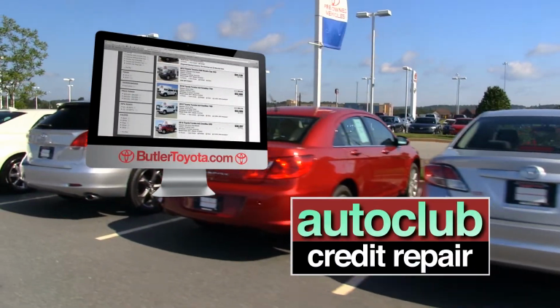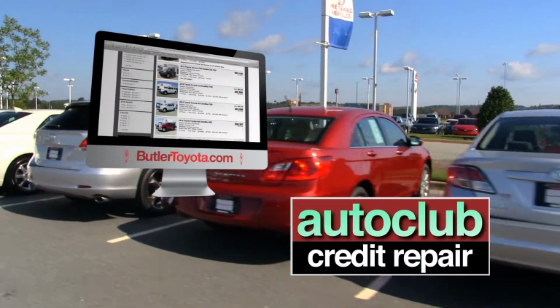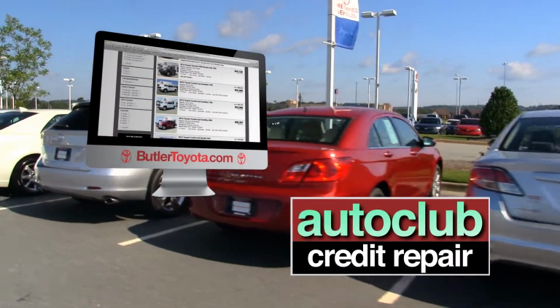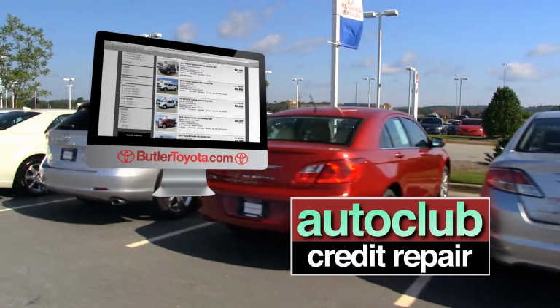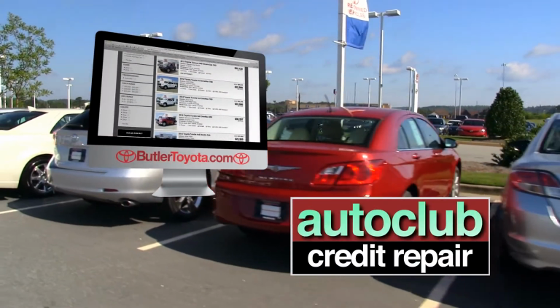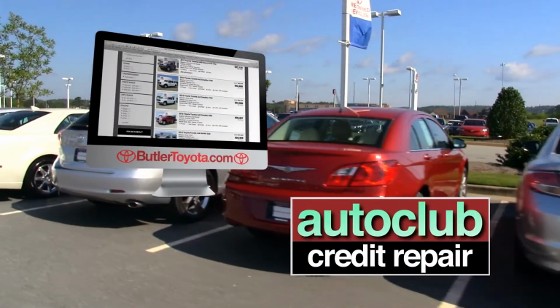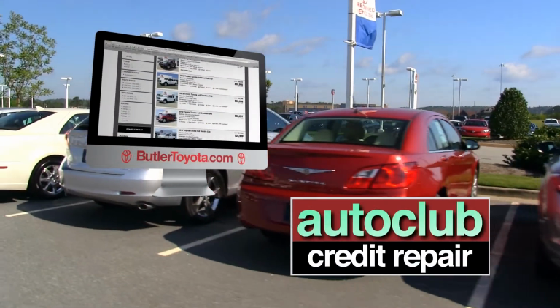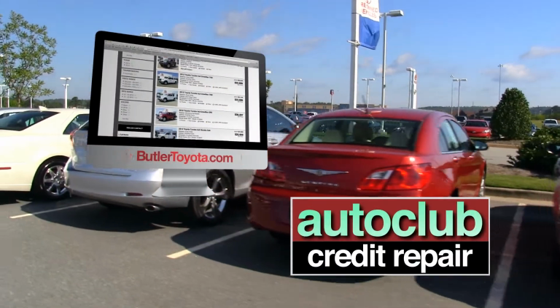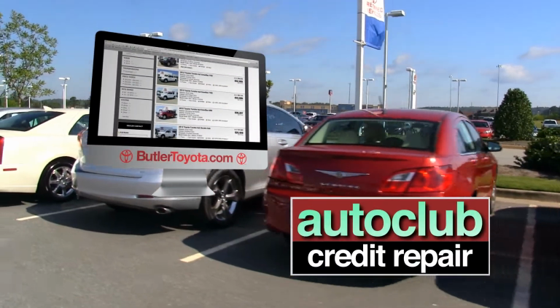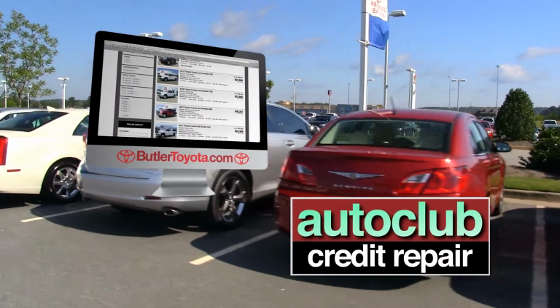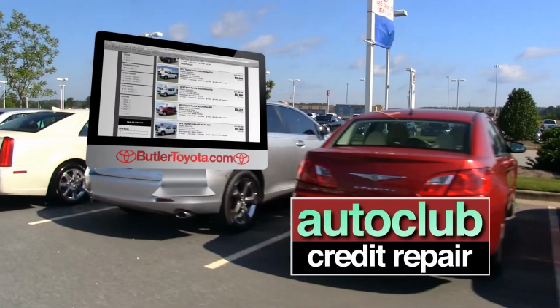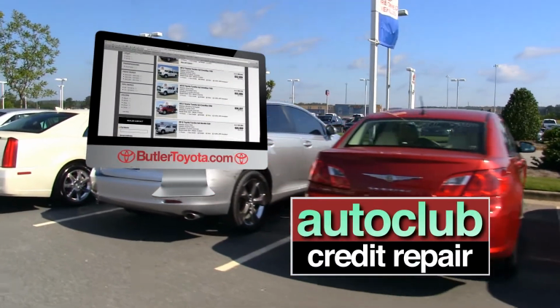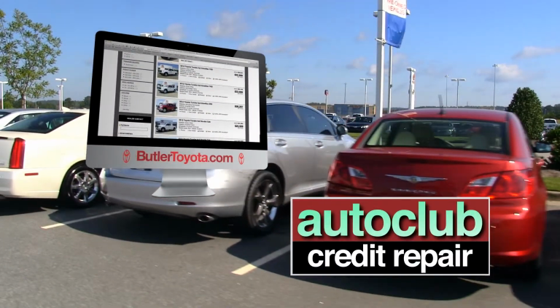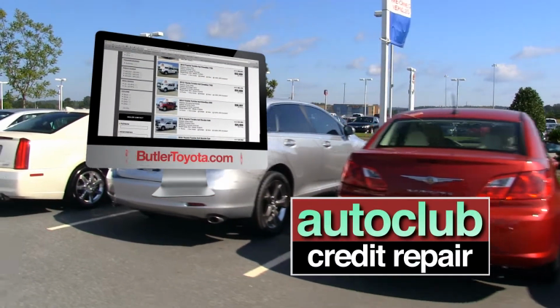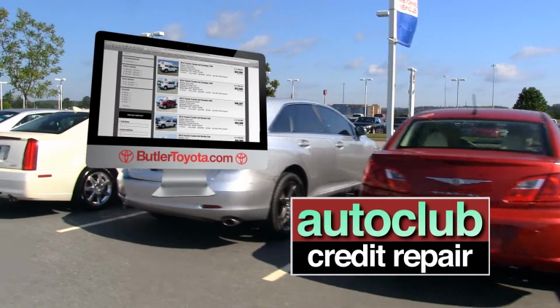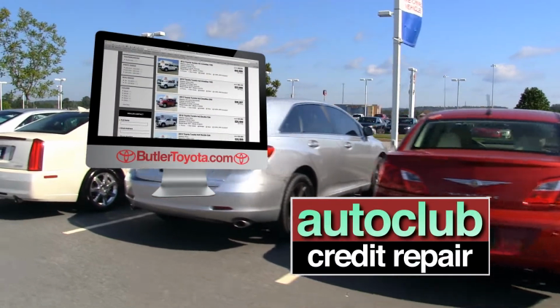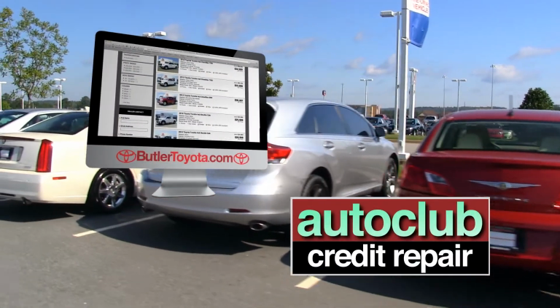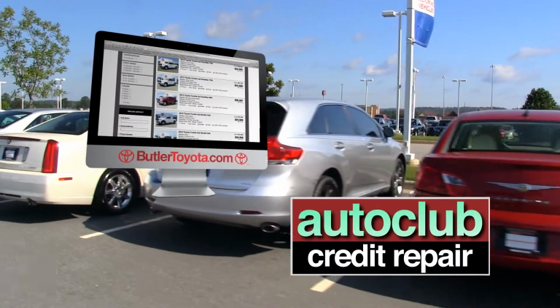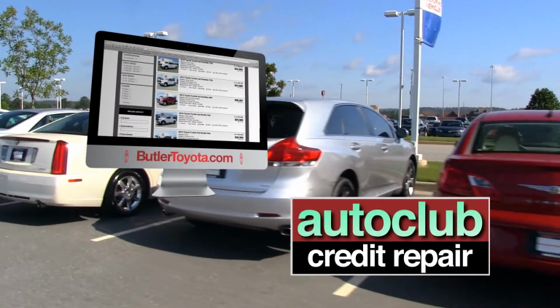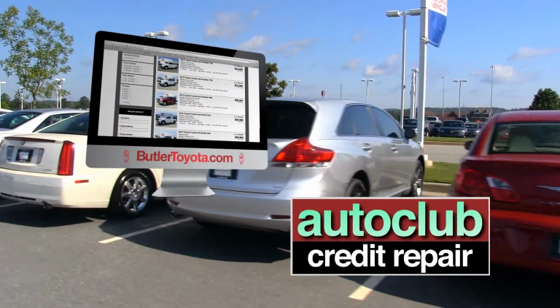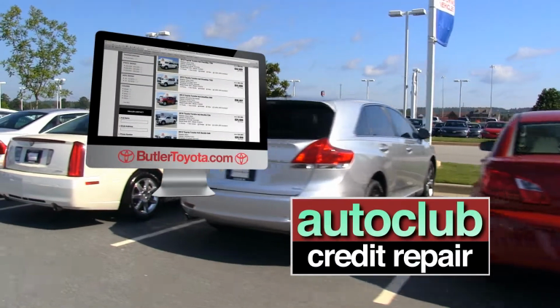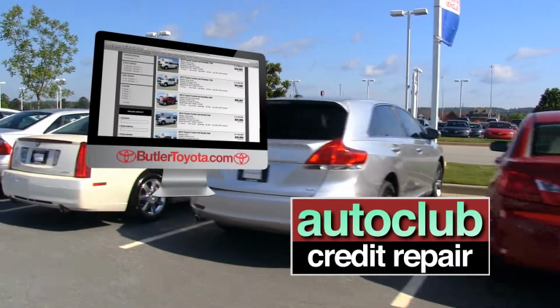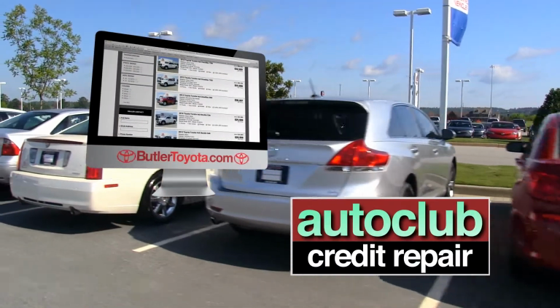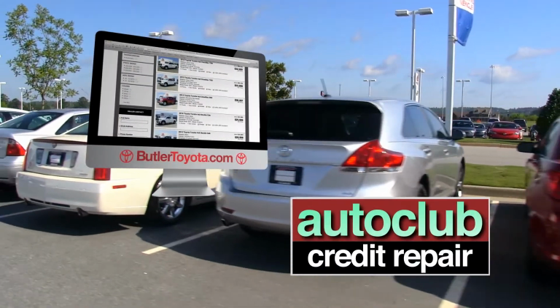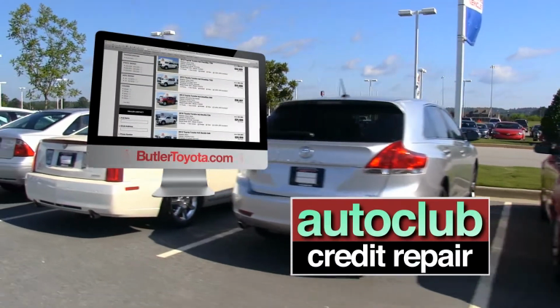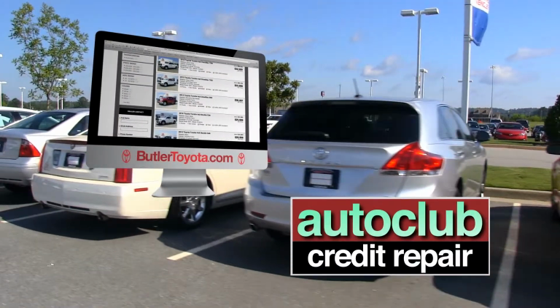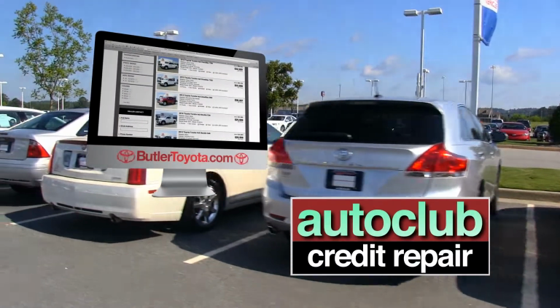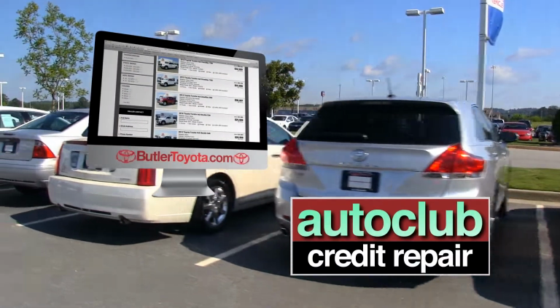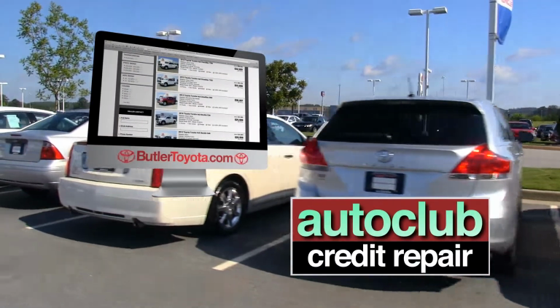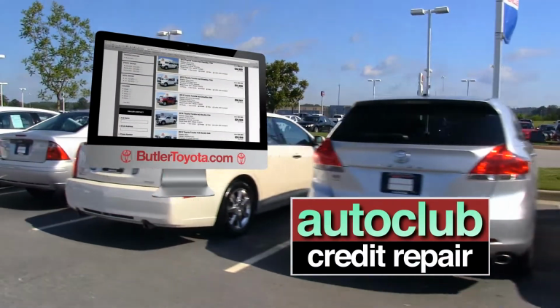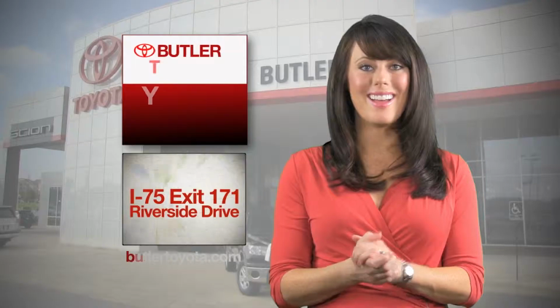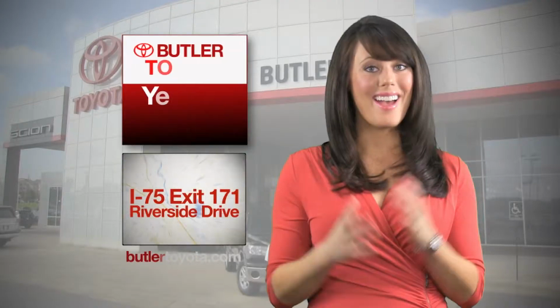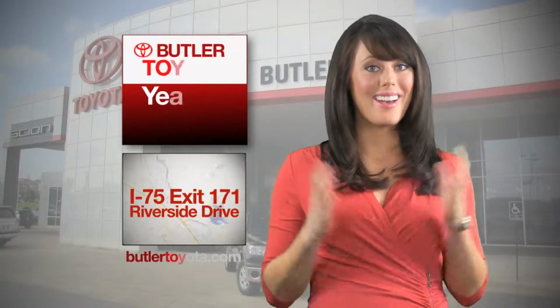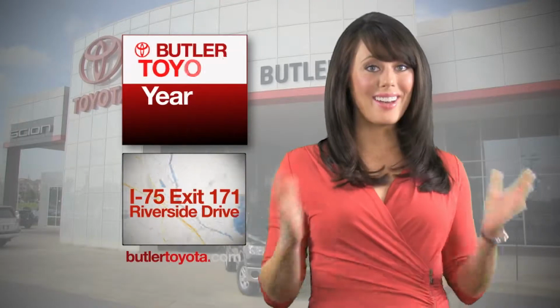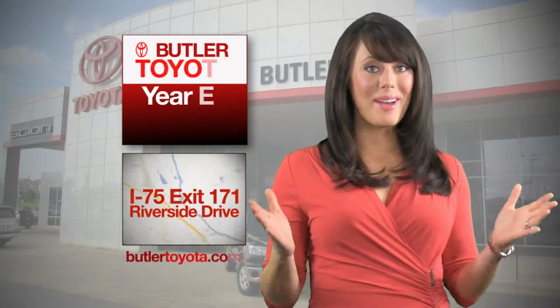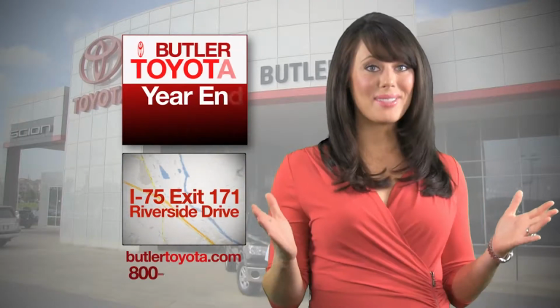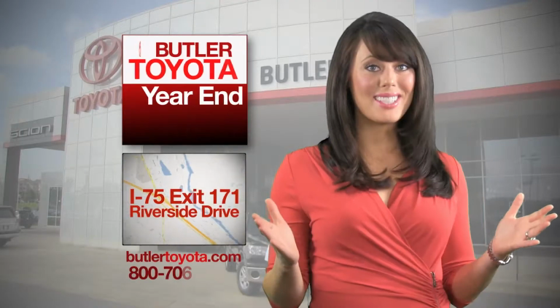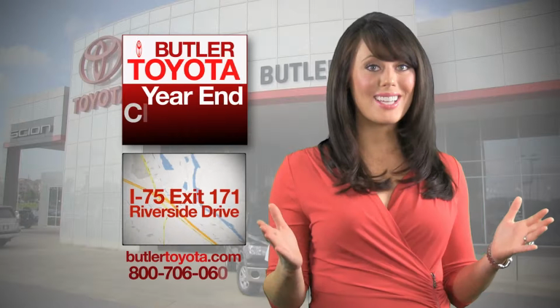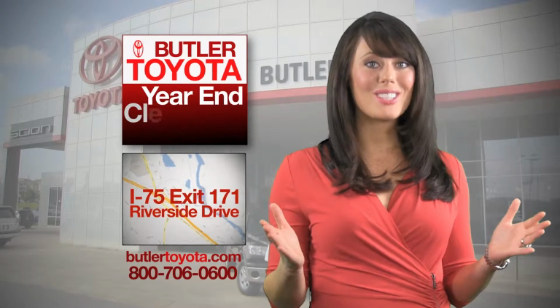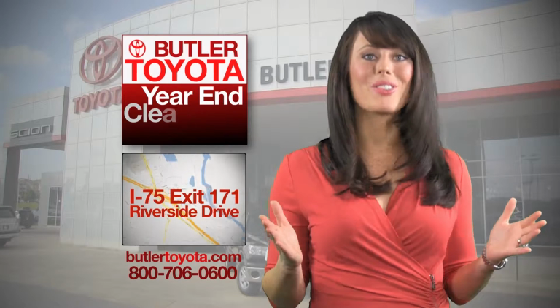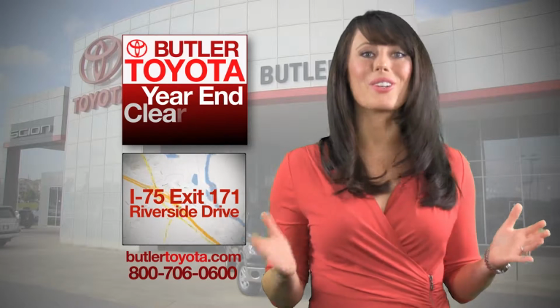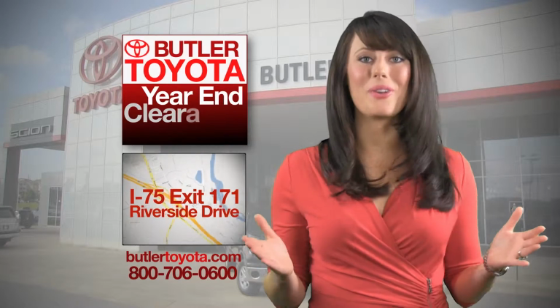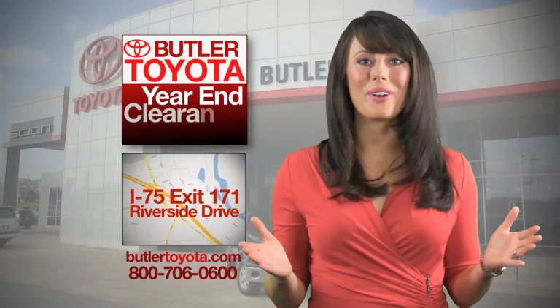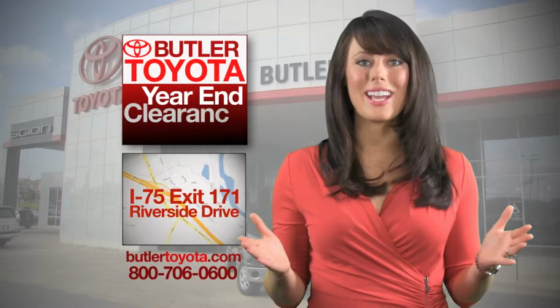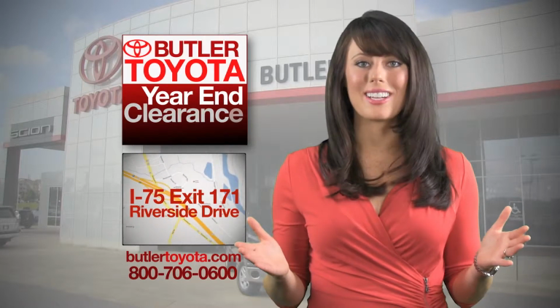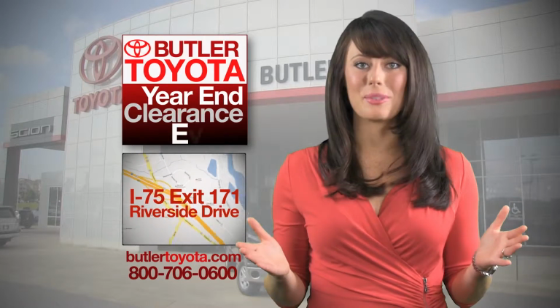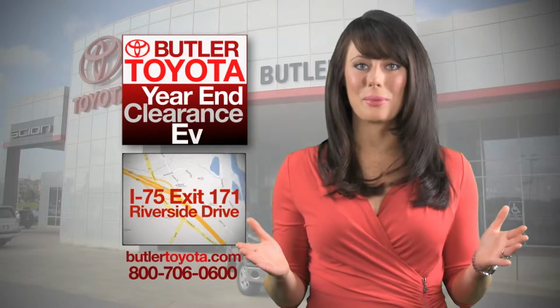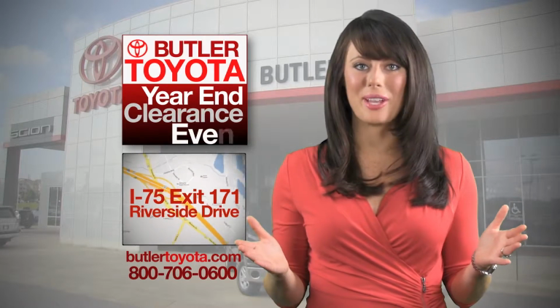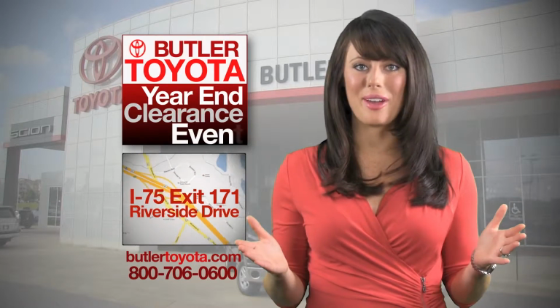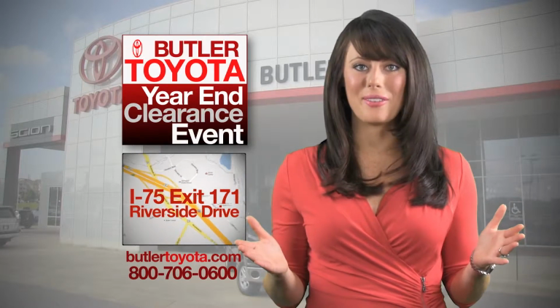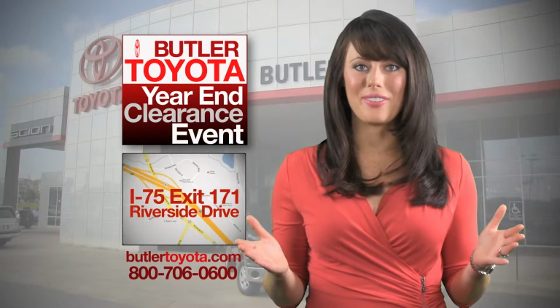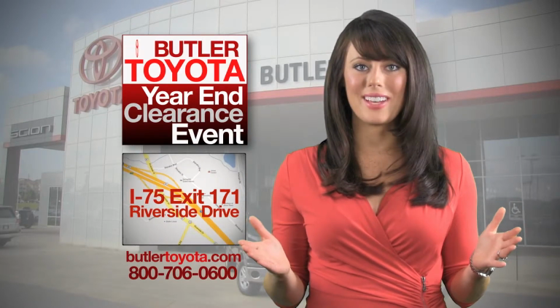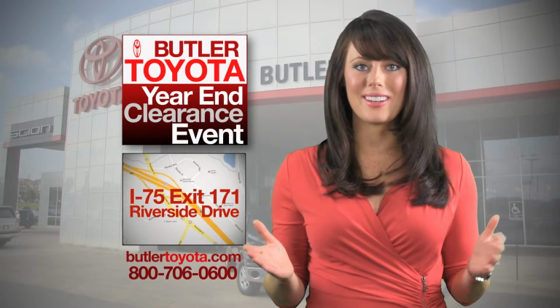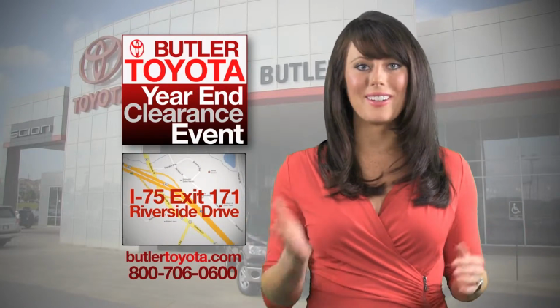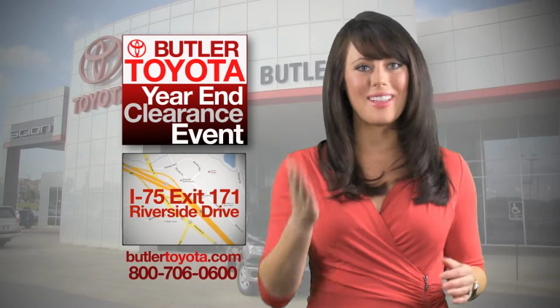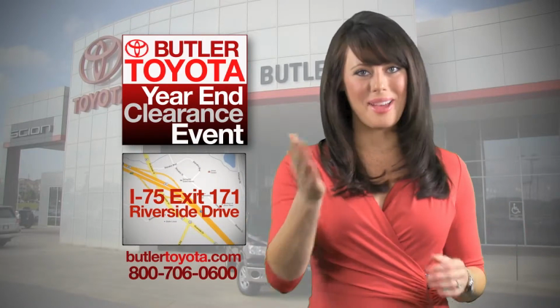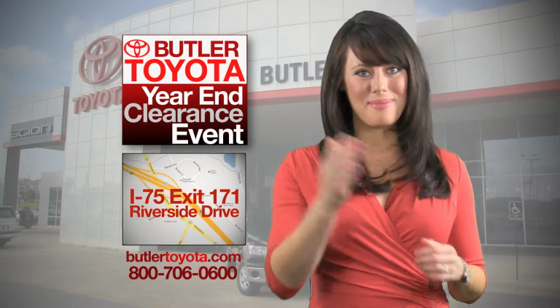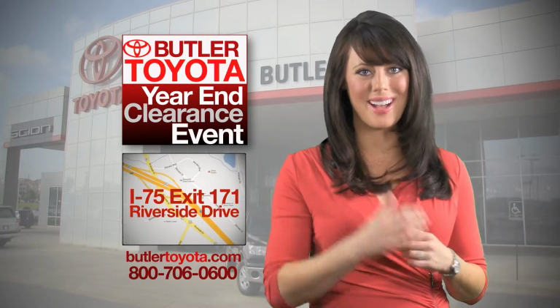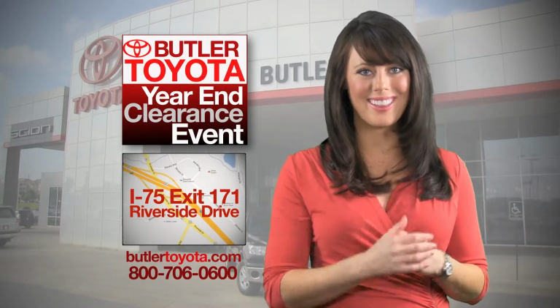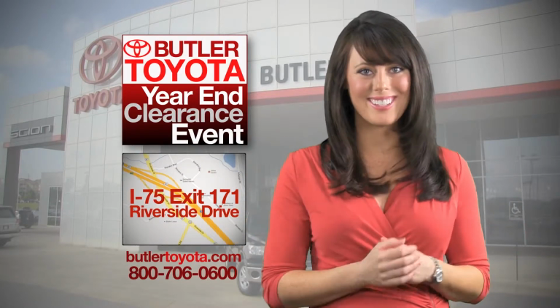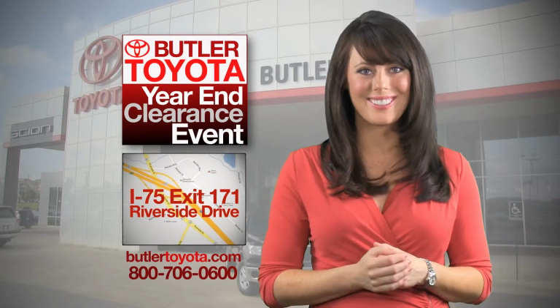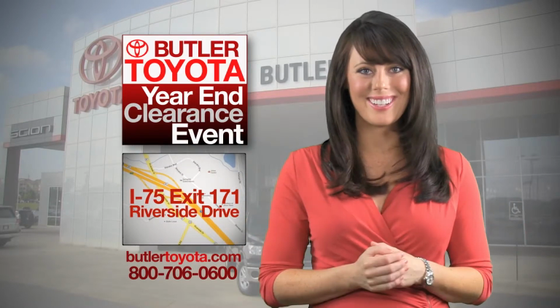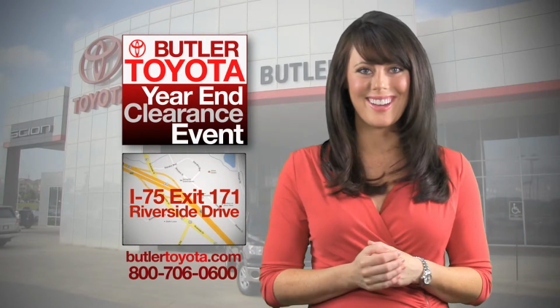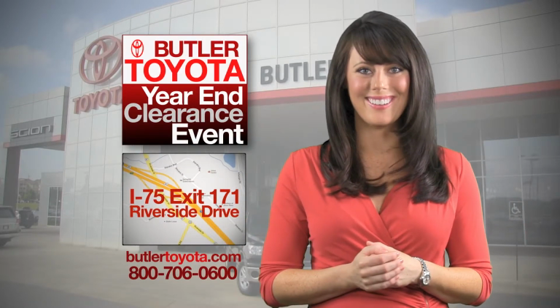If you have less than perfect credit, ask about our Auto Club. Come see us for your next pre-owned vehicle at Butler Toyota.